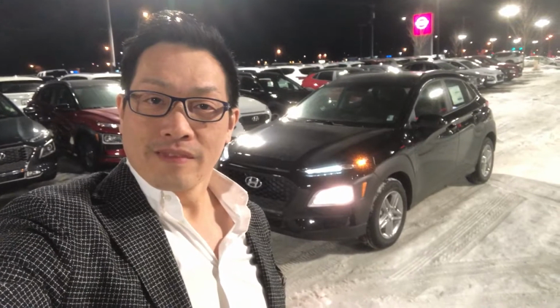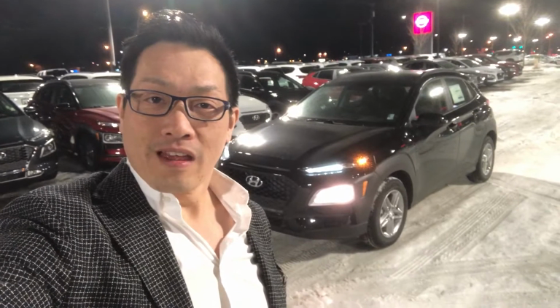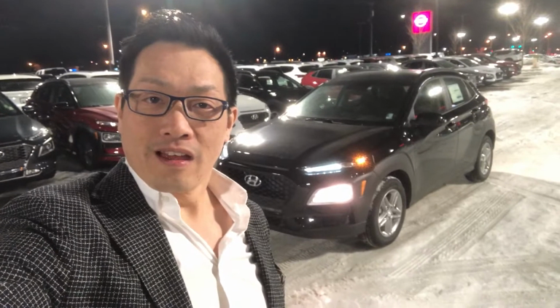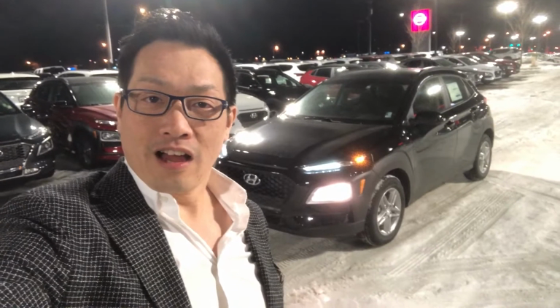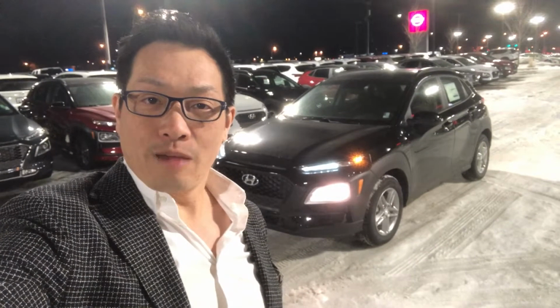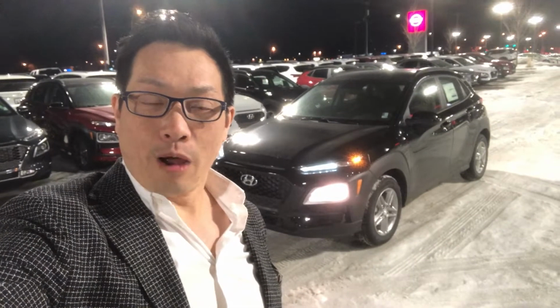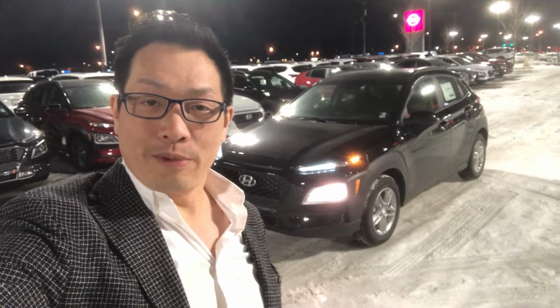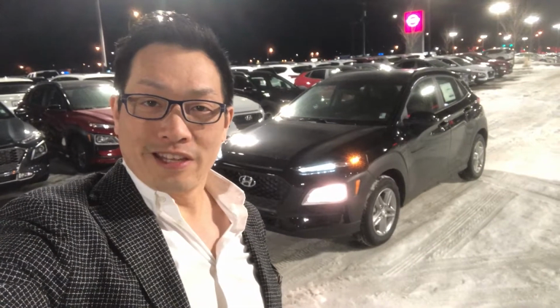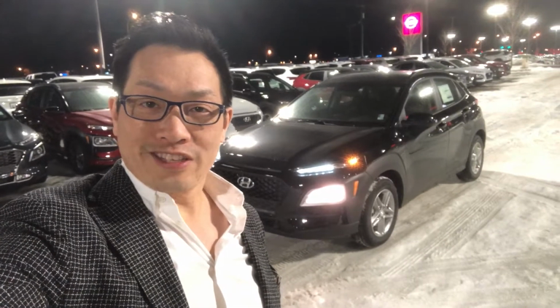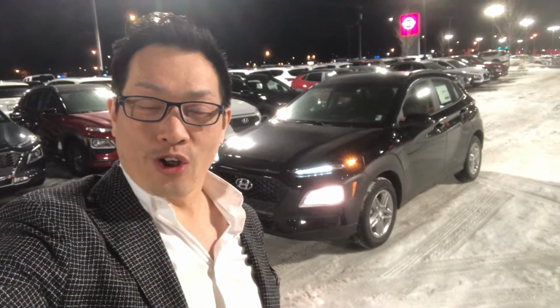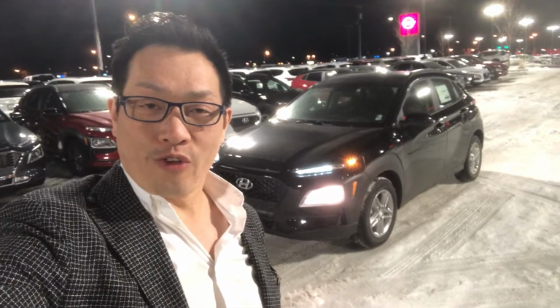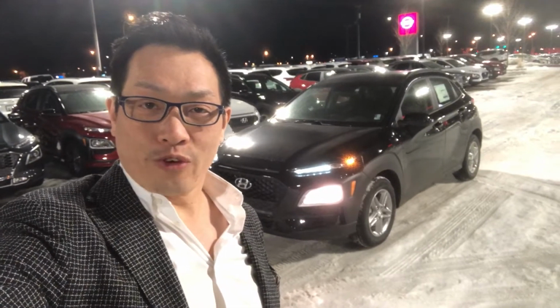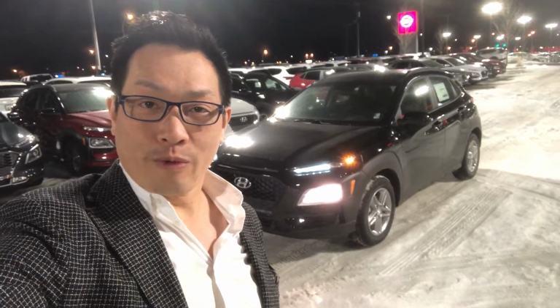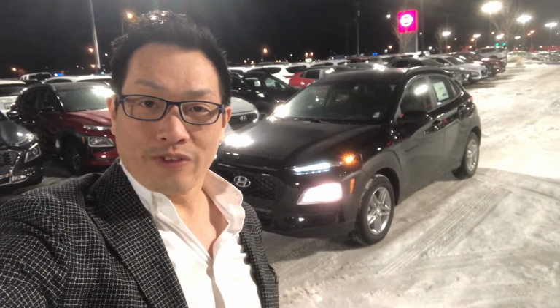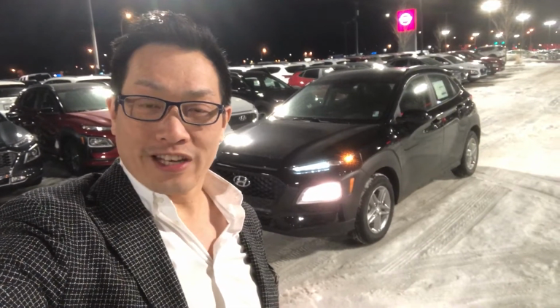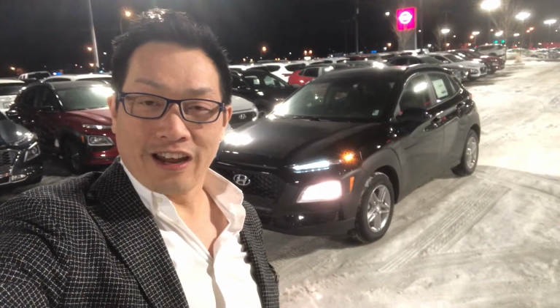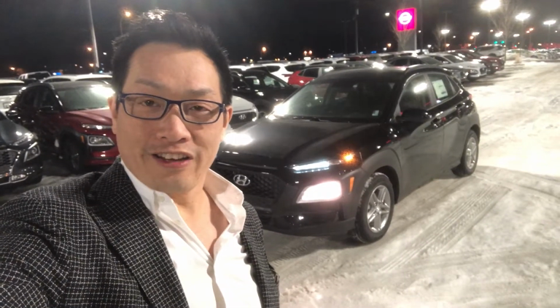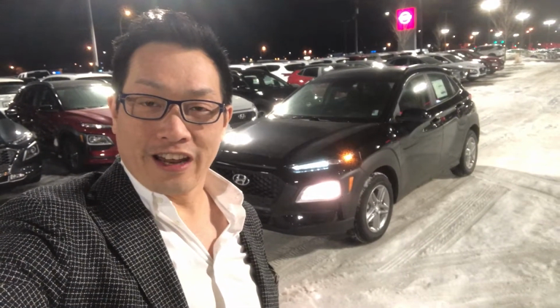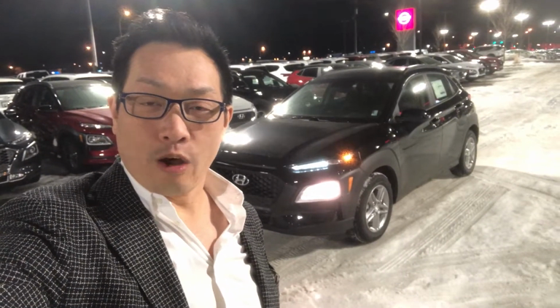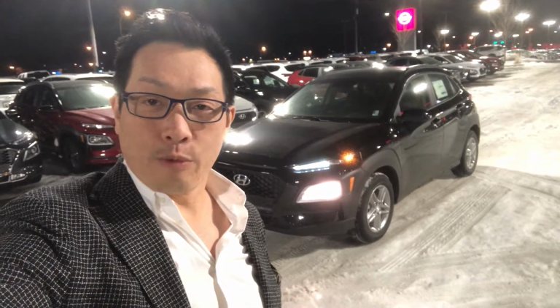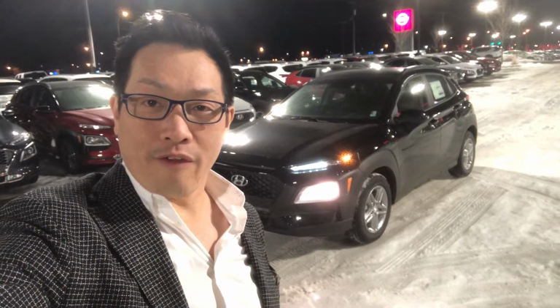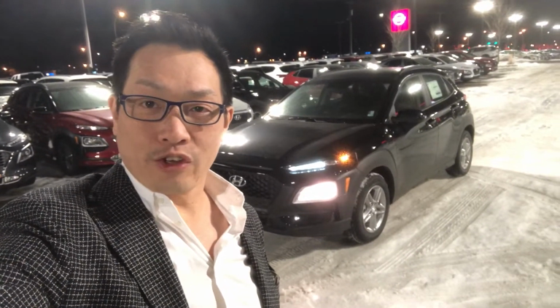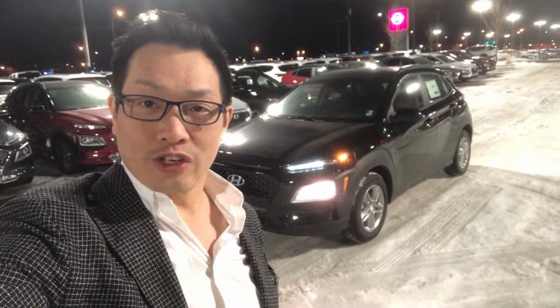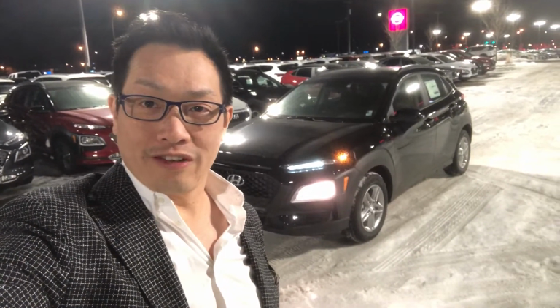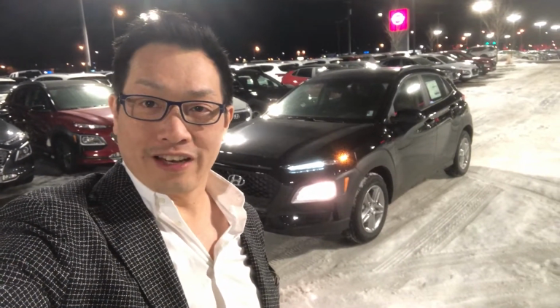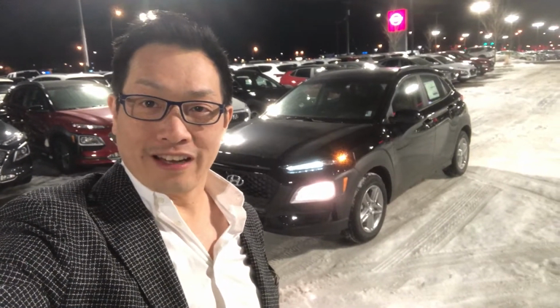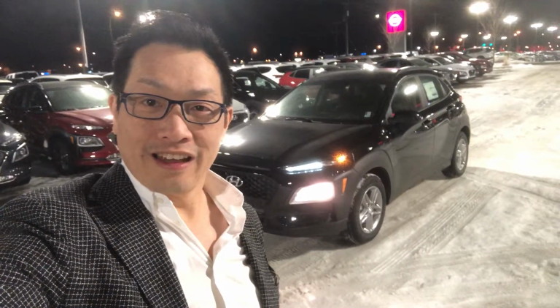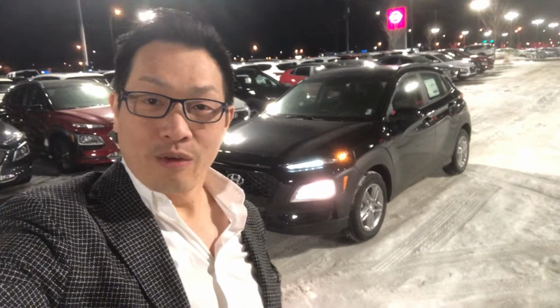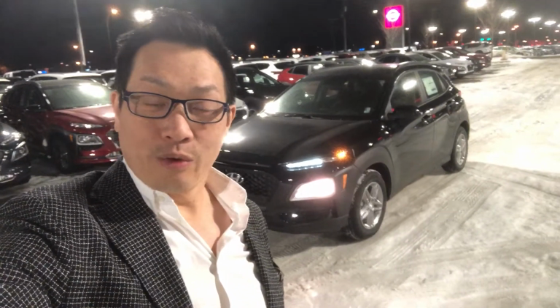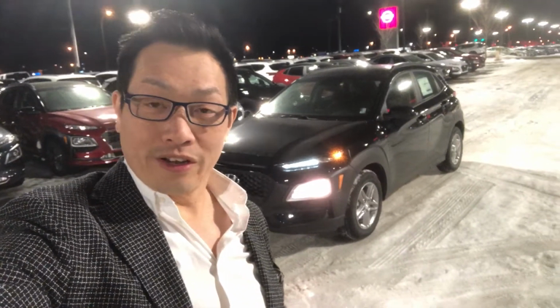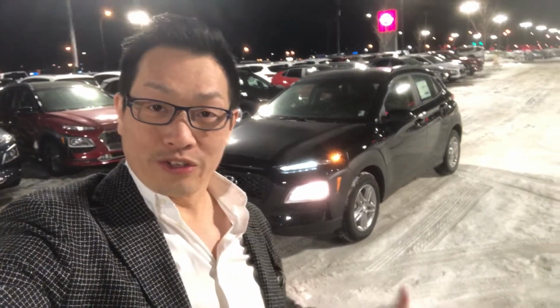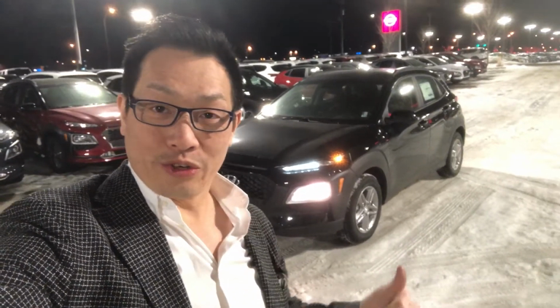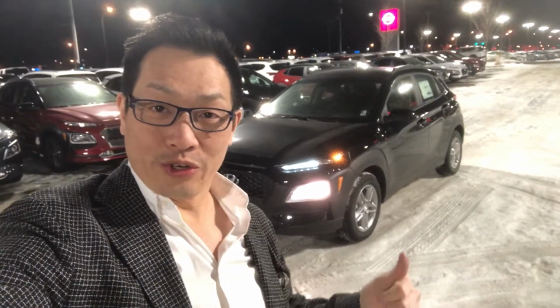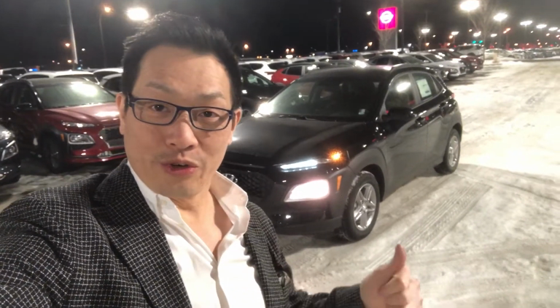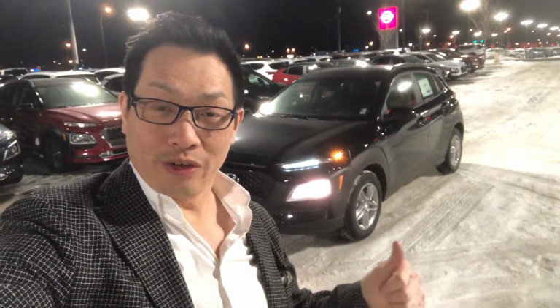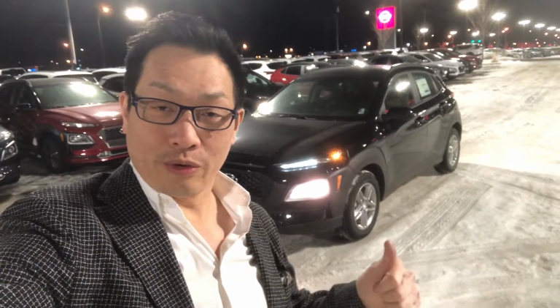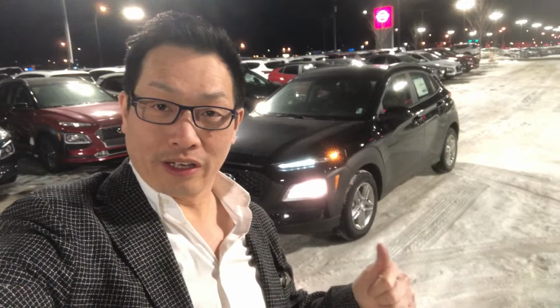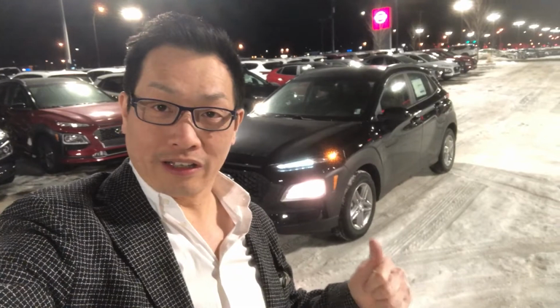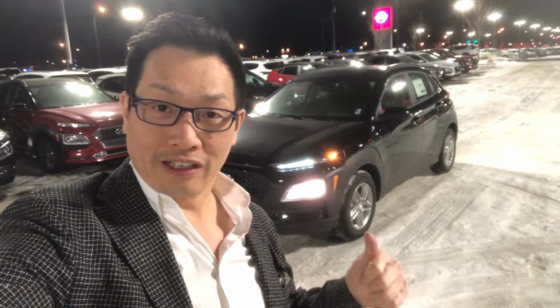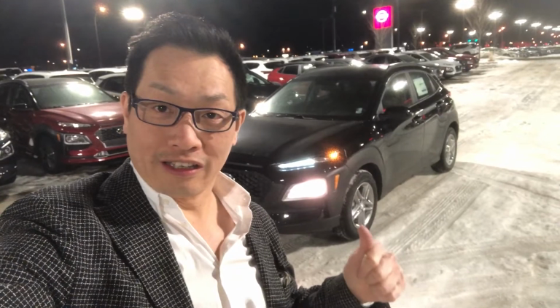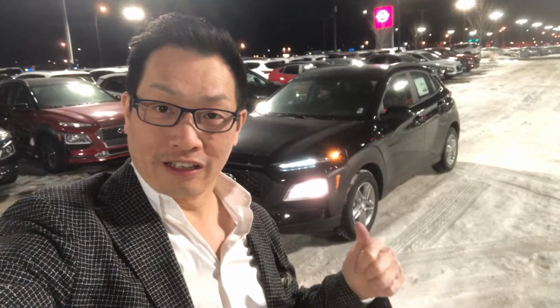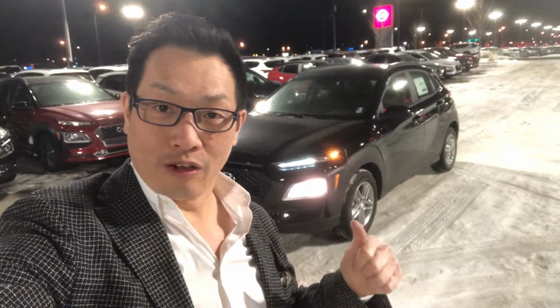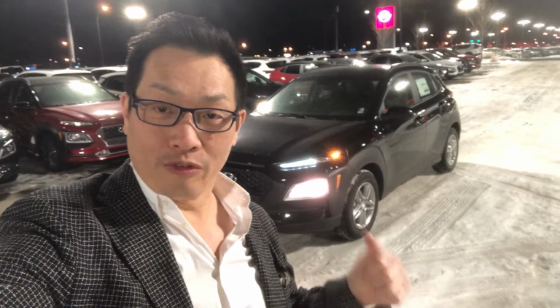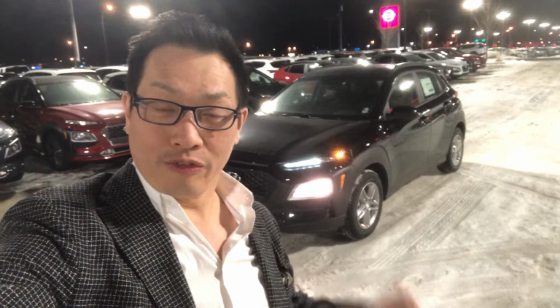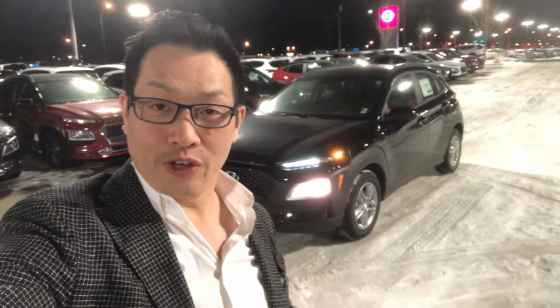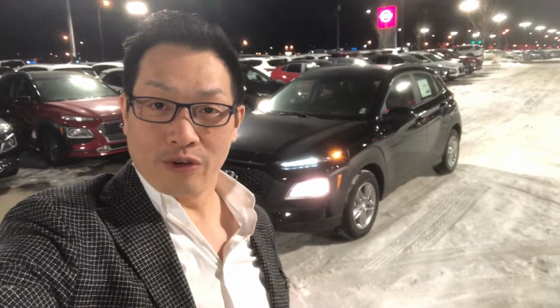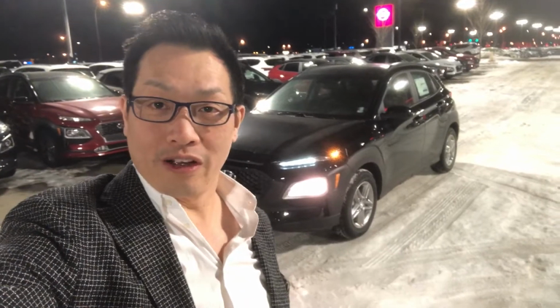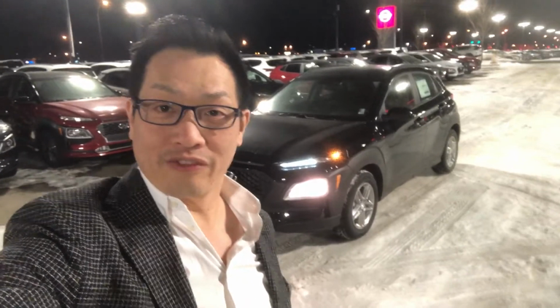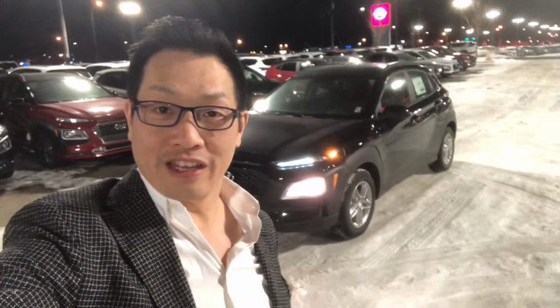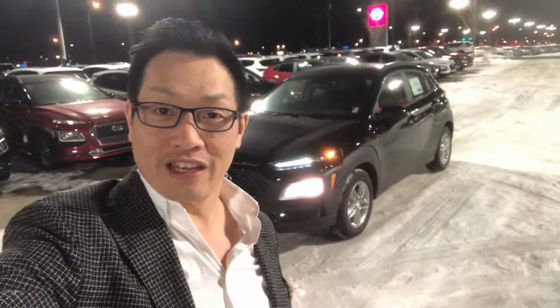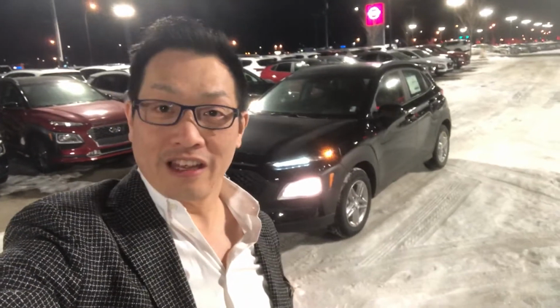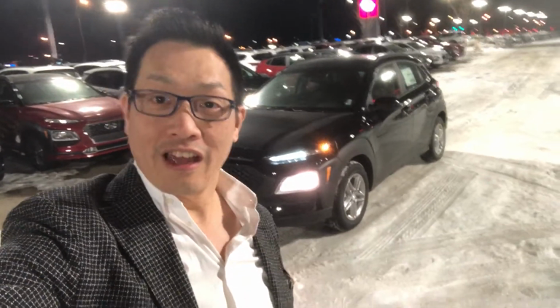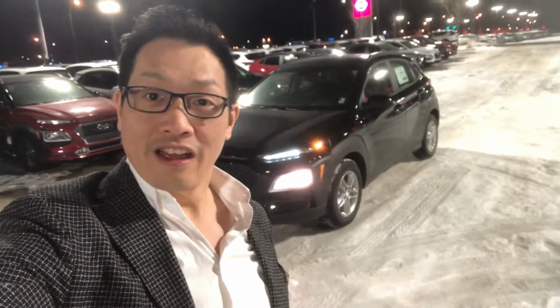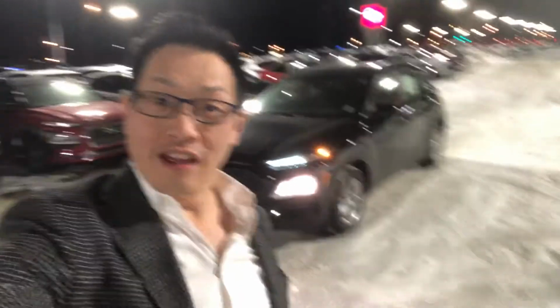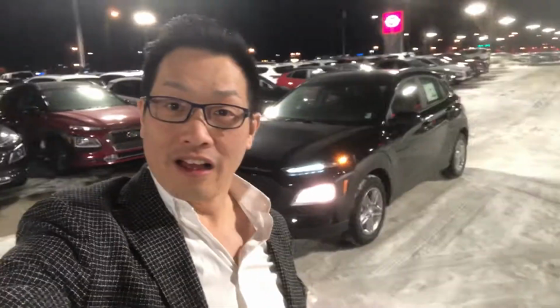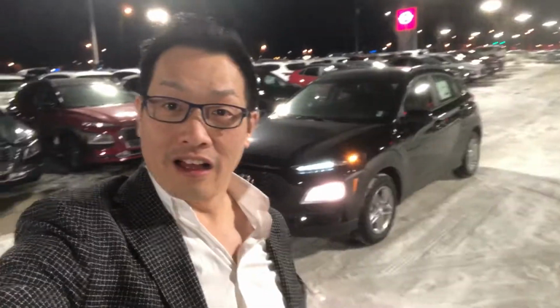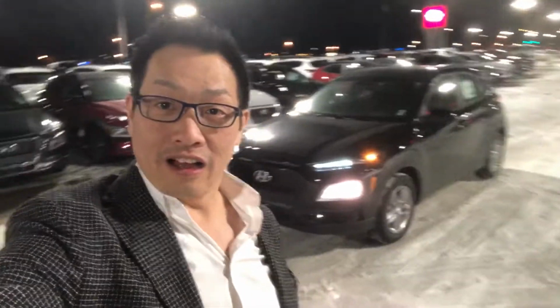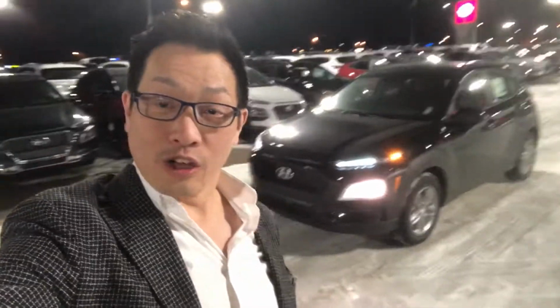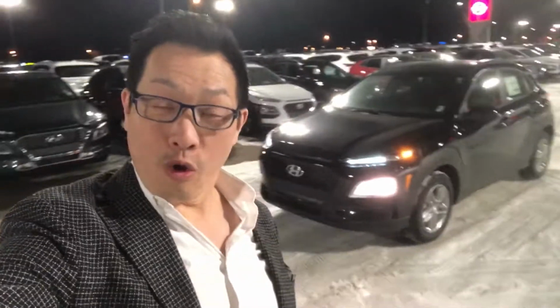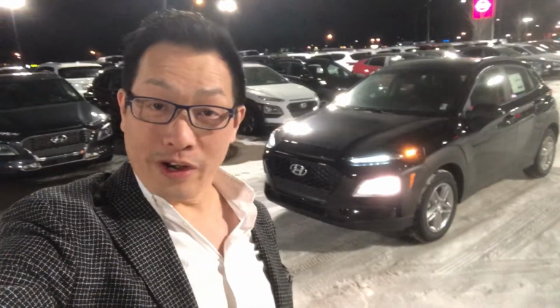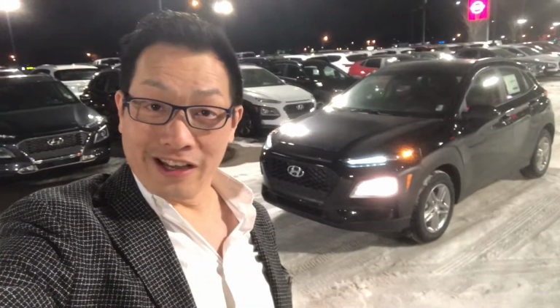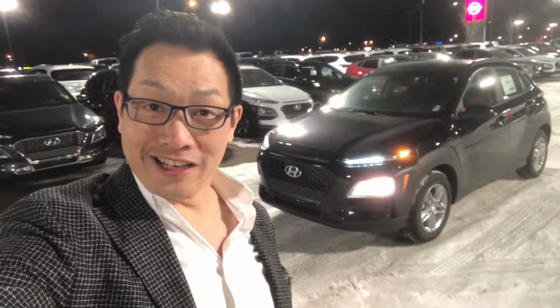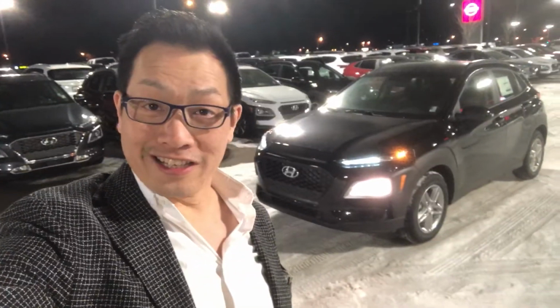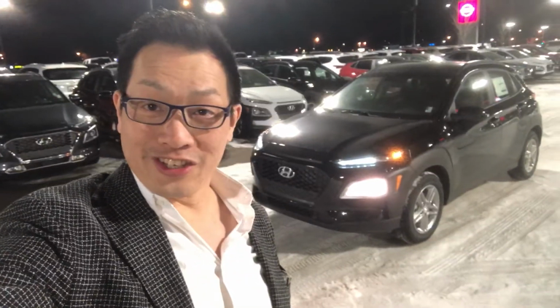Hi Bobby, this is Don from River City Hyundai. I hope you're having a good evening. We're here to show you a quick little overview of the Kona Essential.